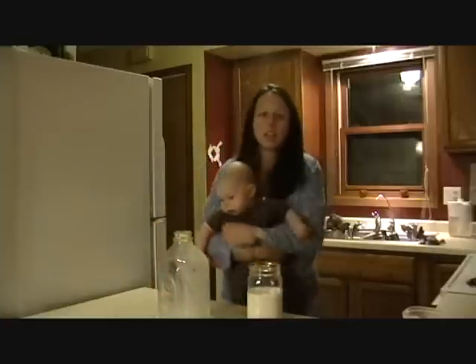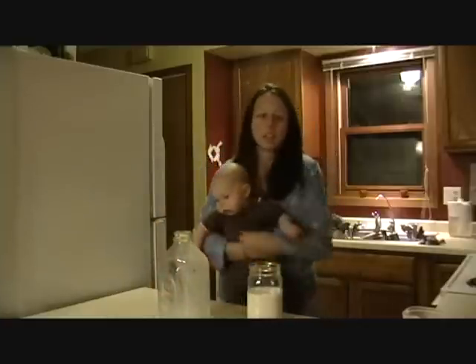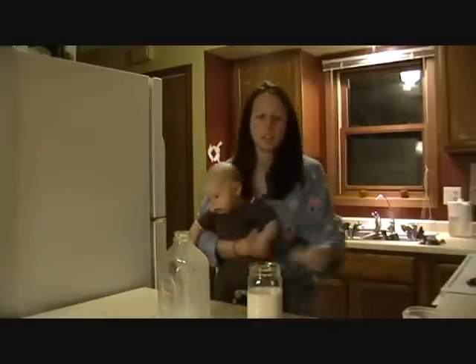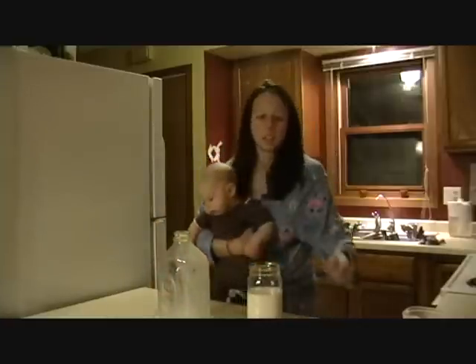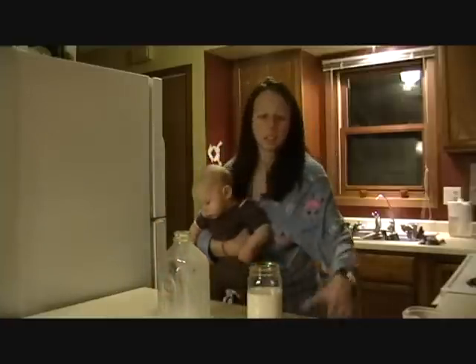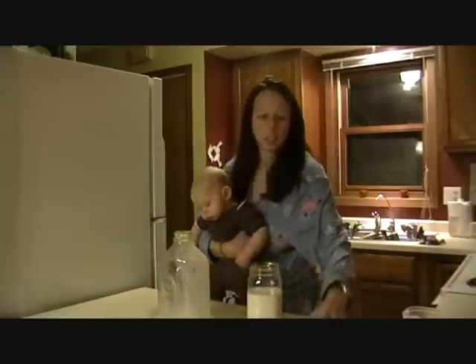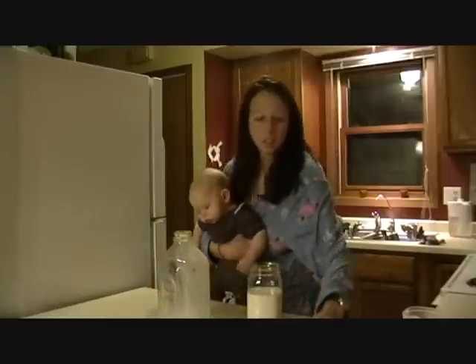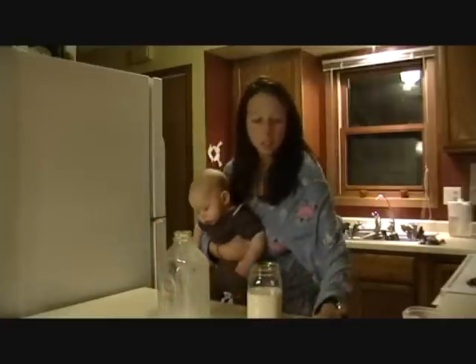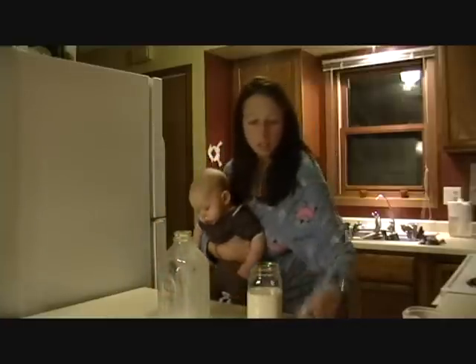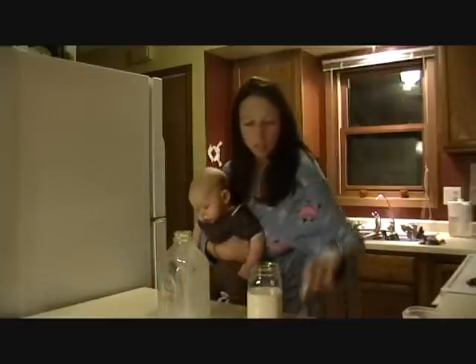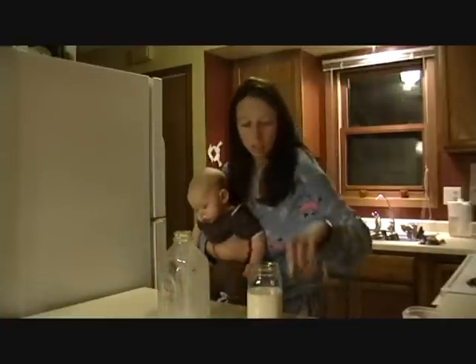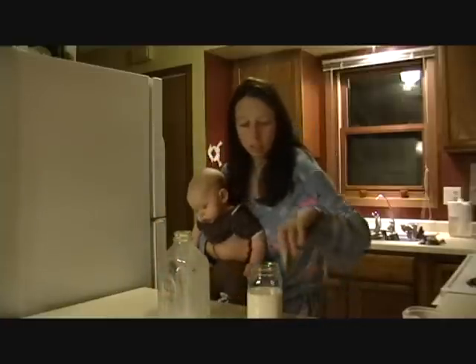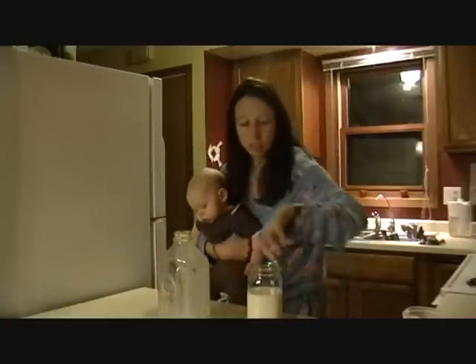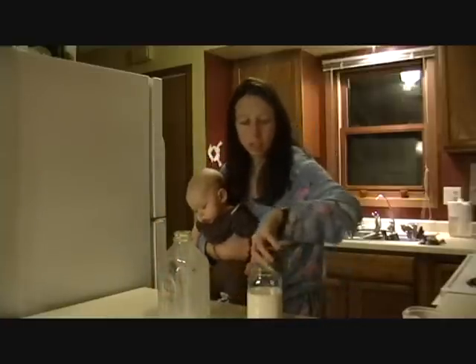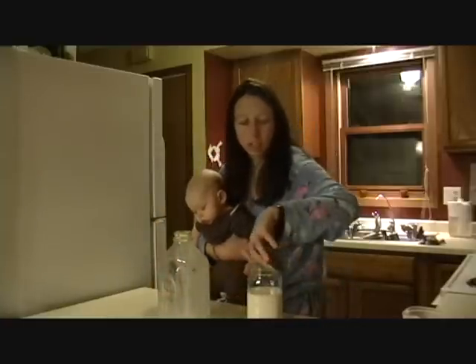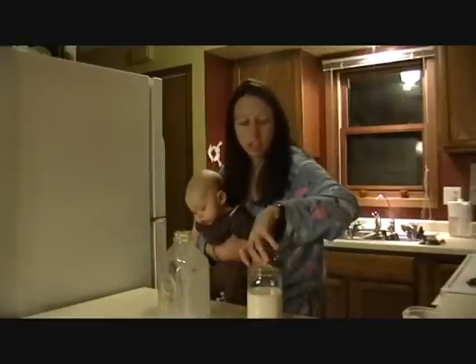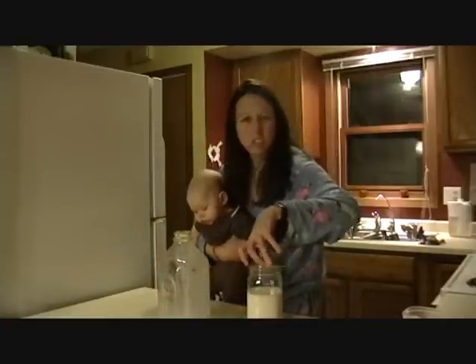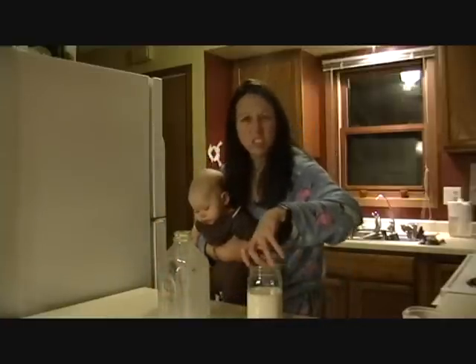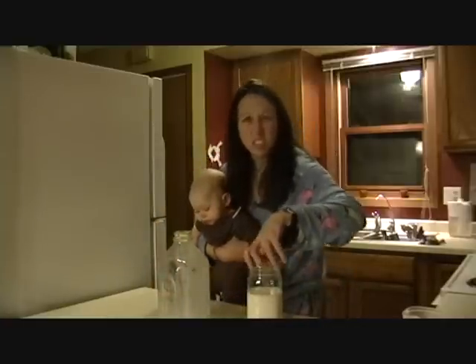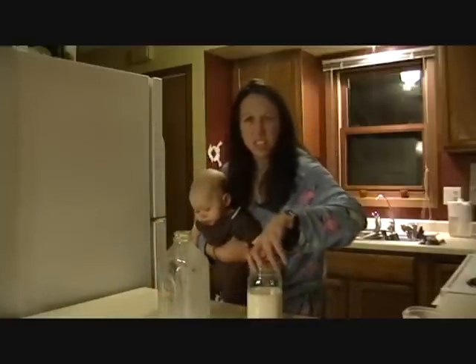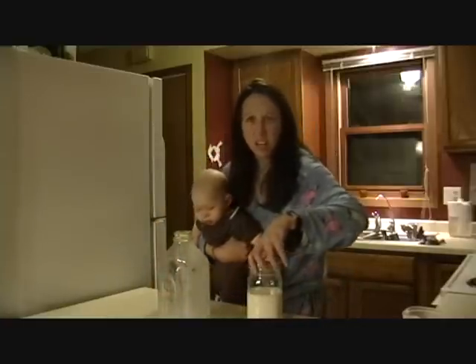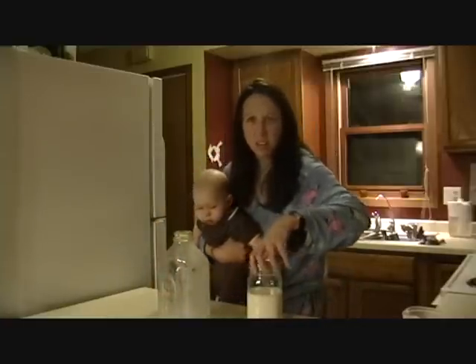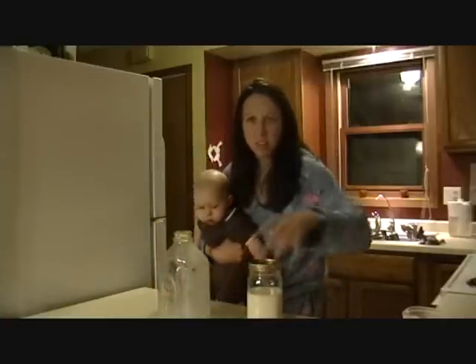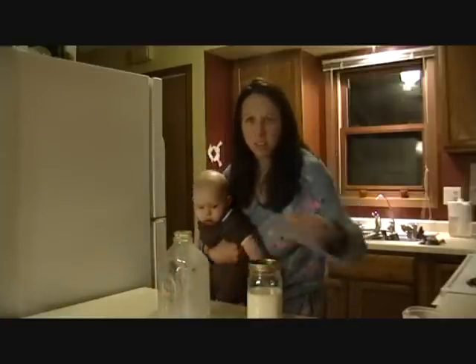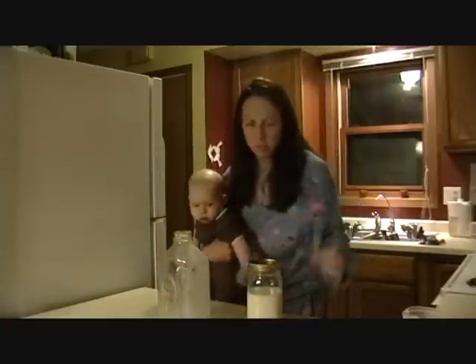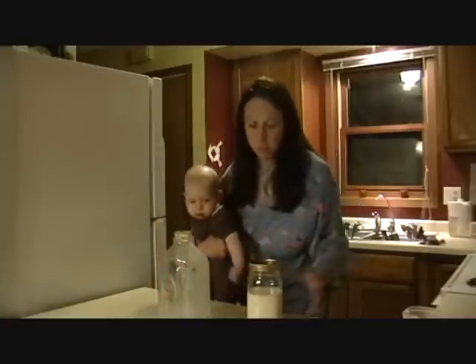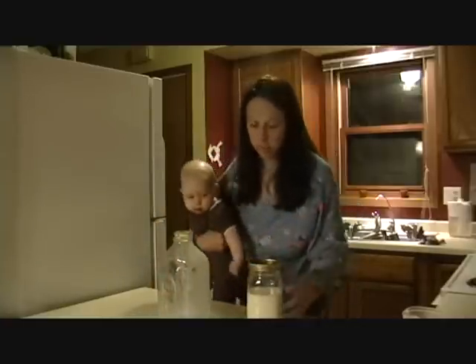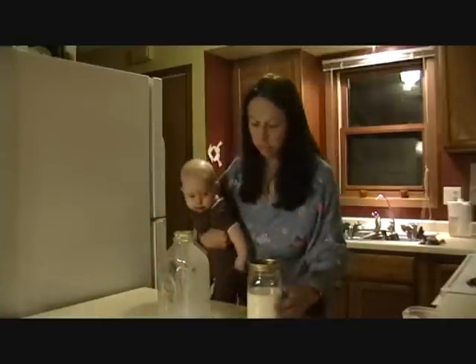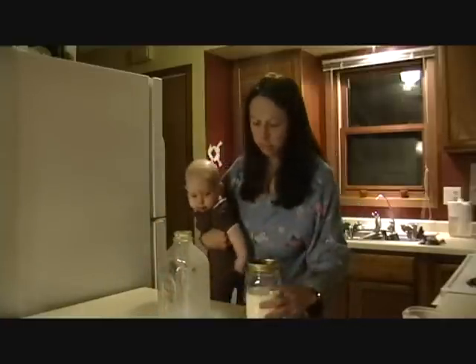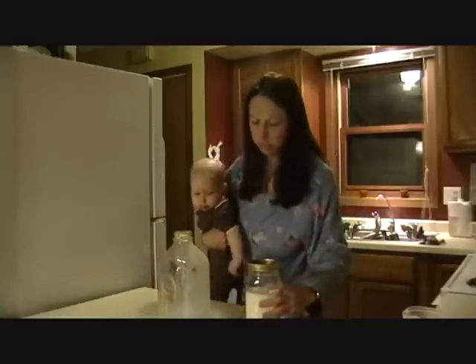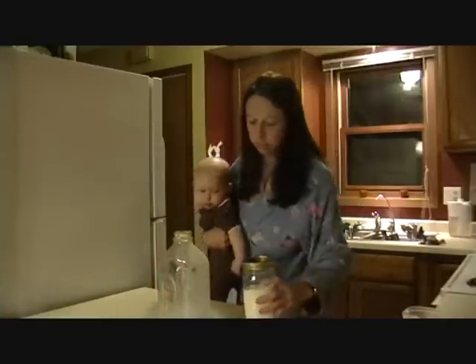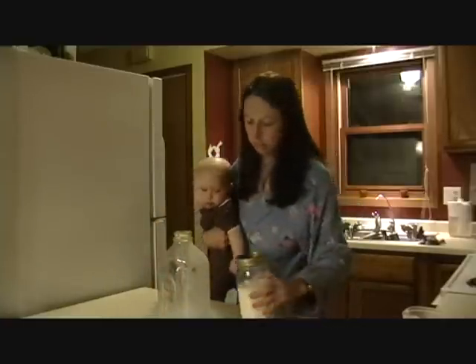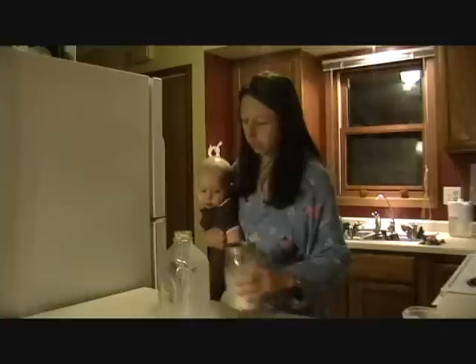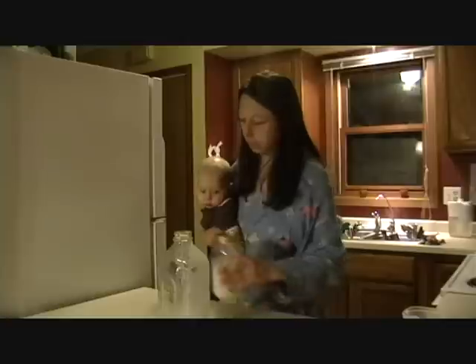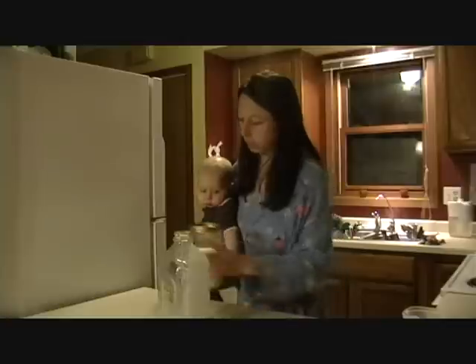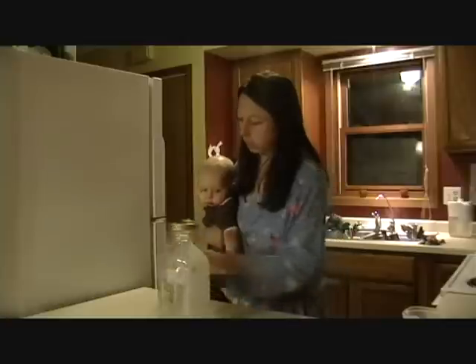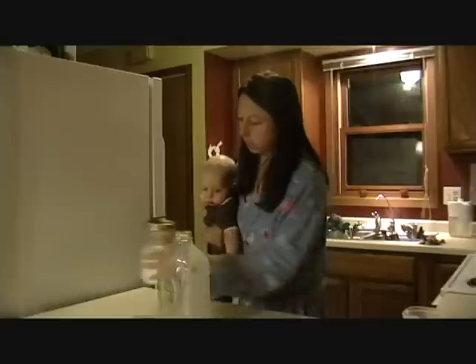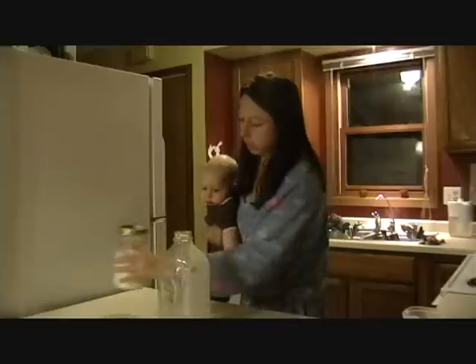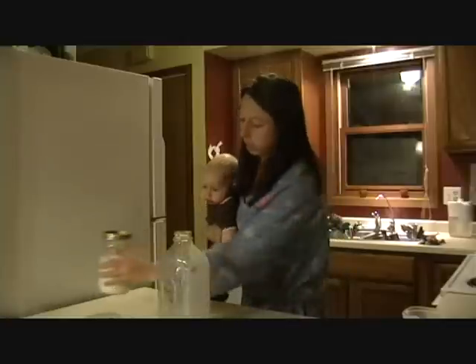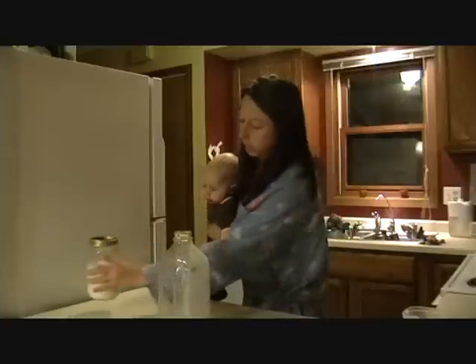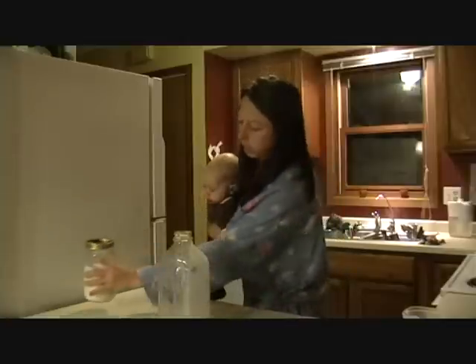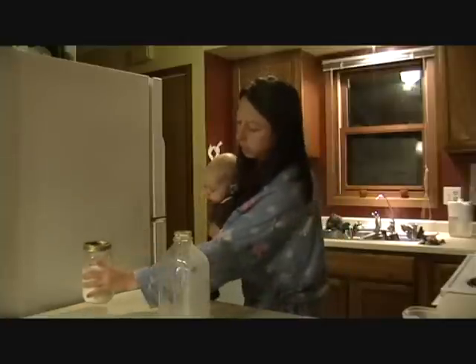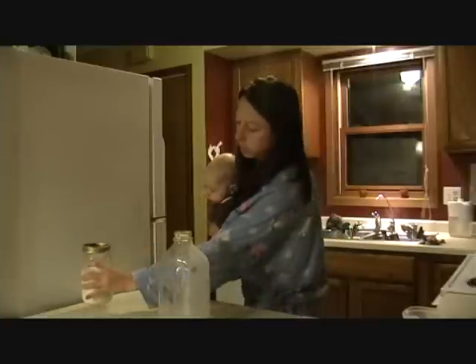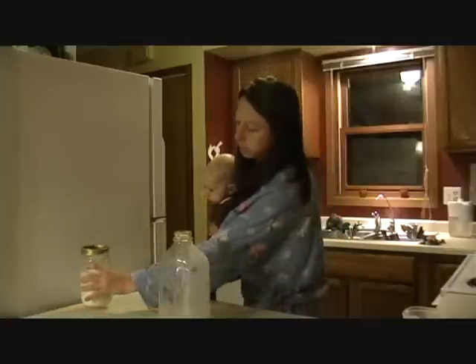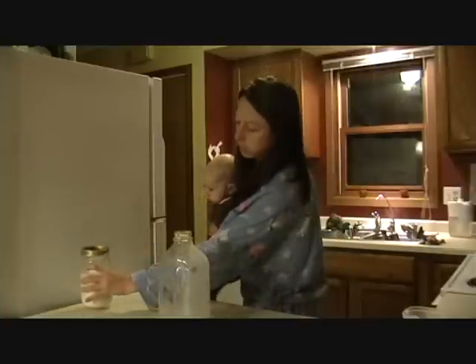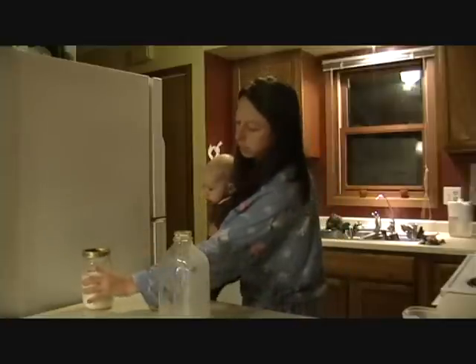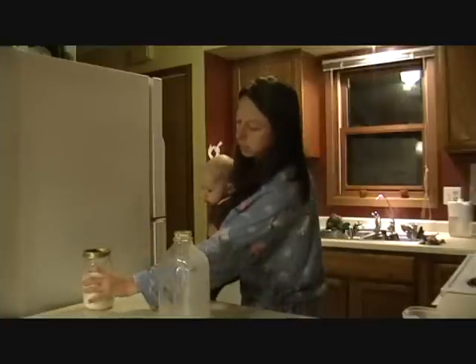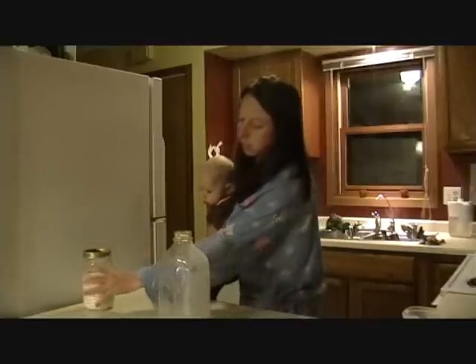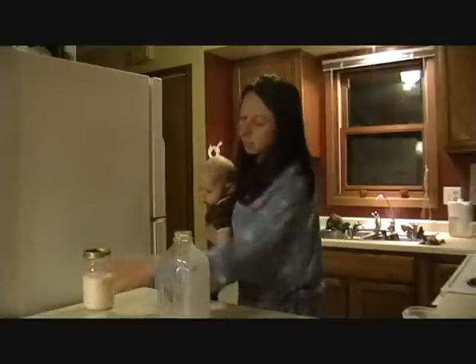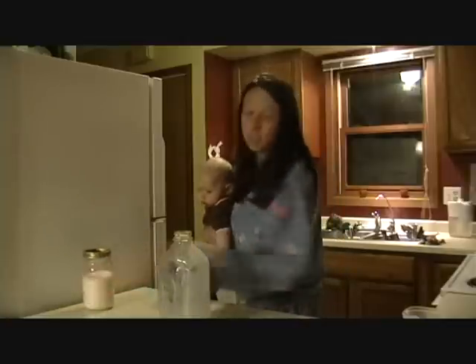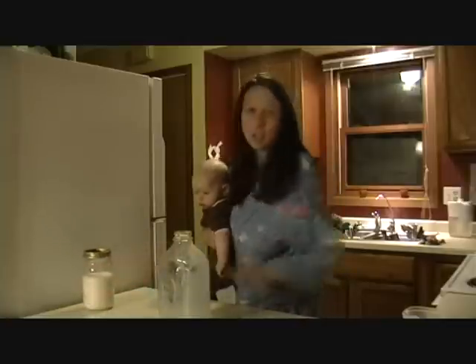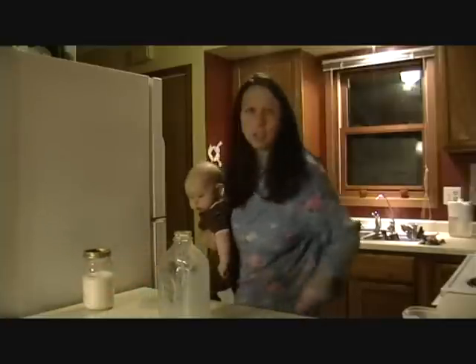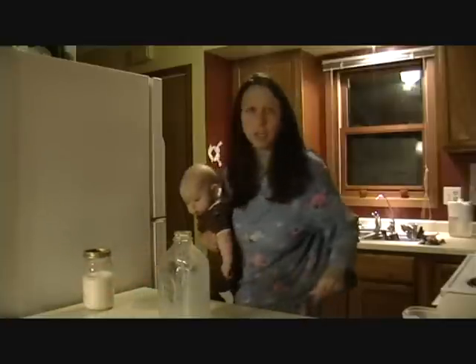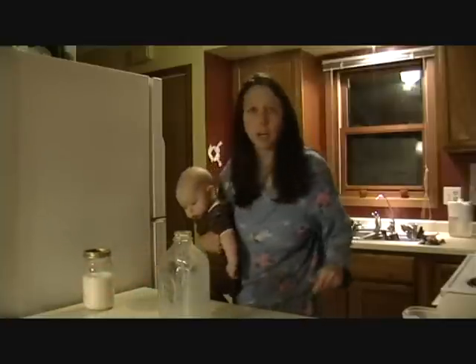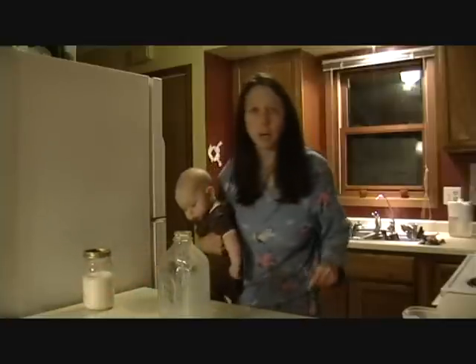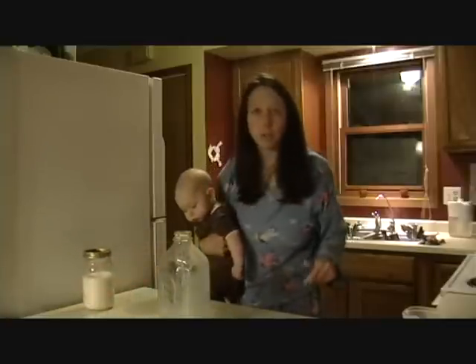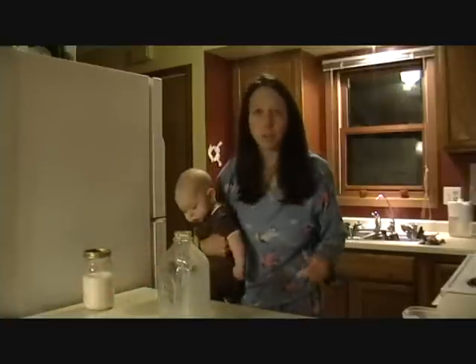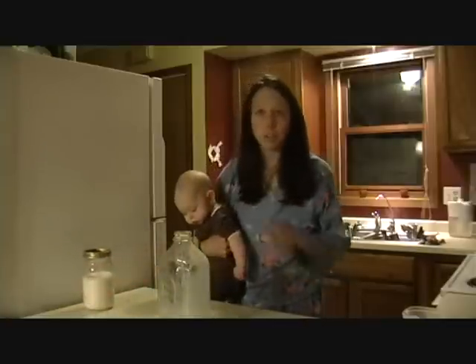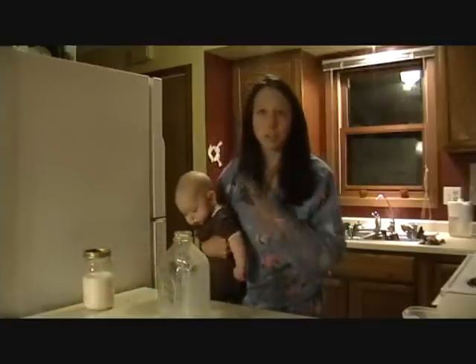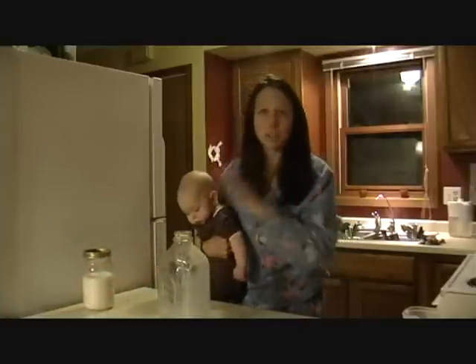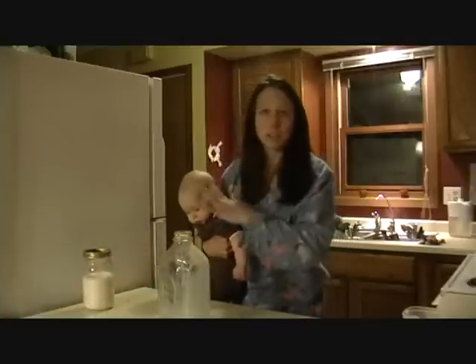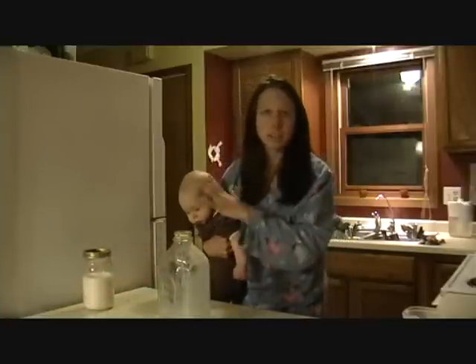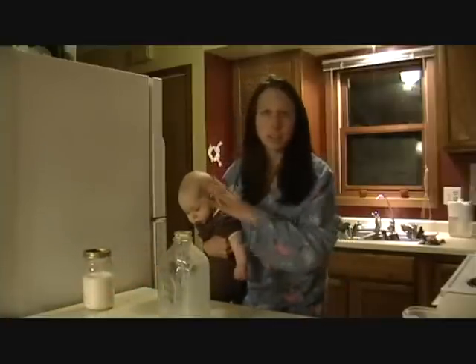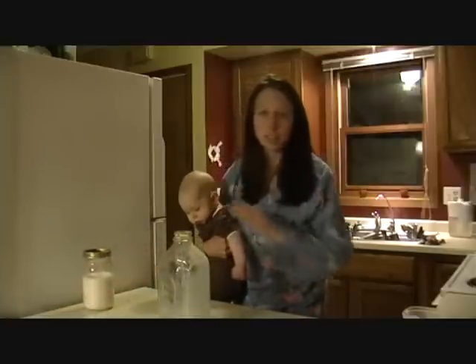And I just kind of loosely cover it with this and set it on the counter to sit.